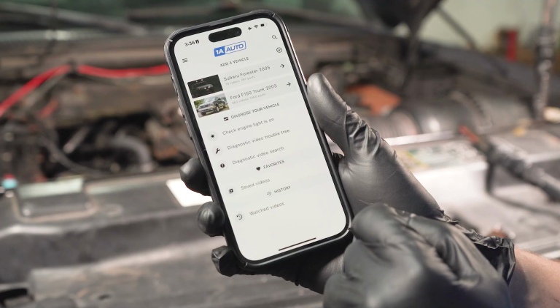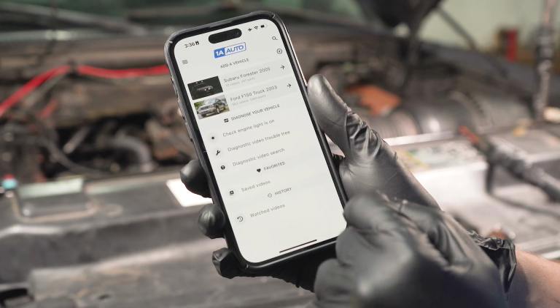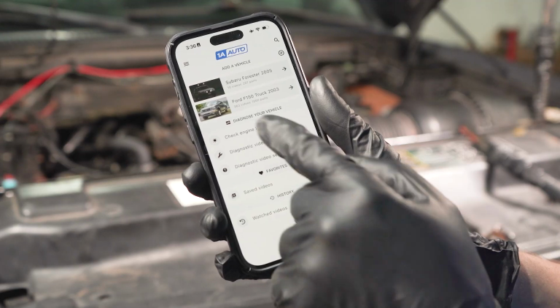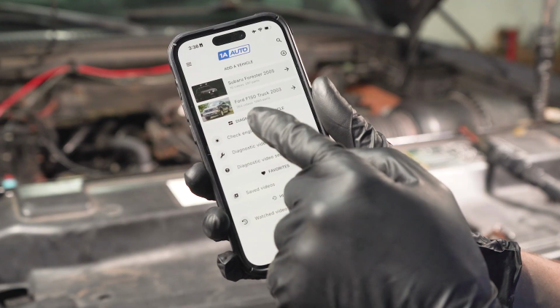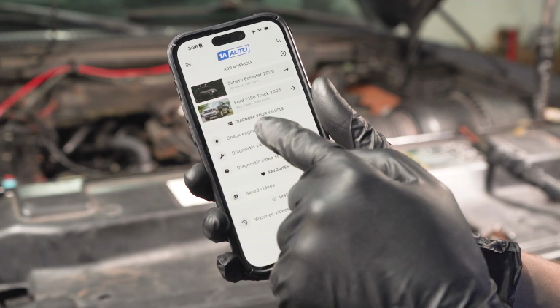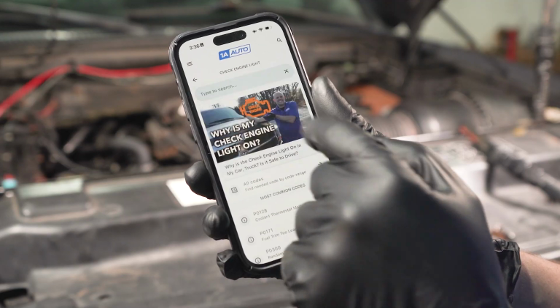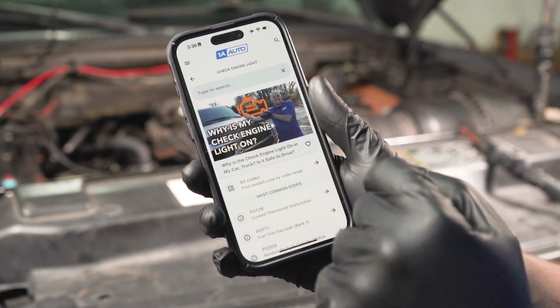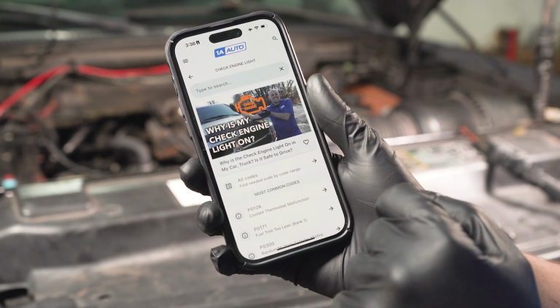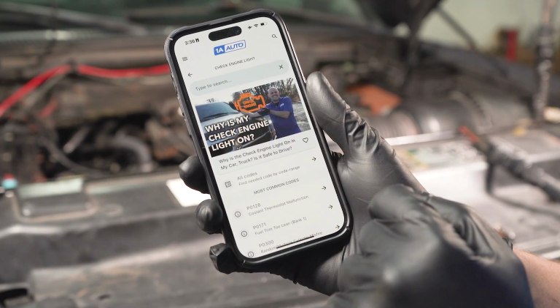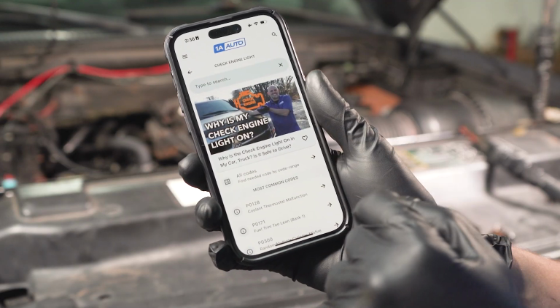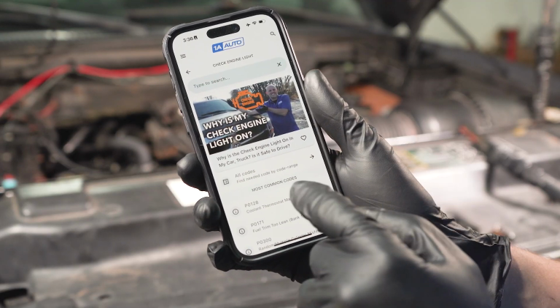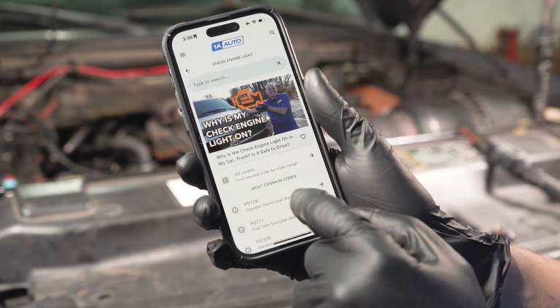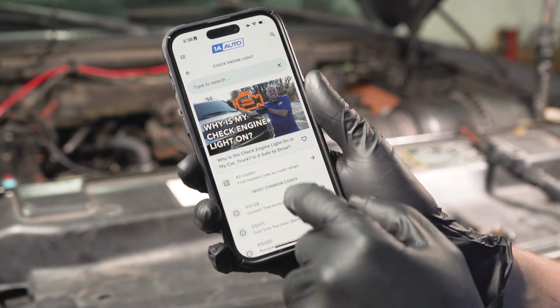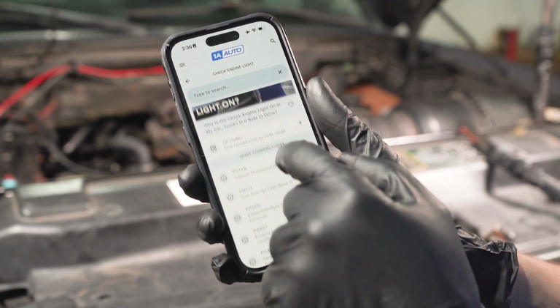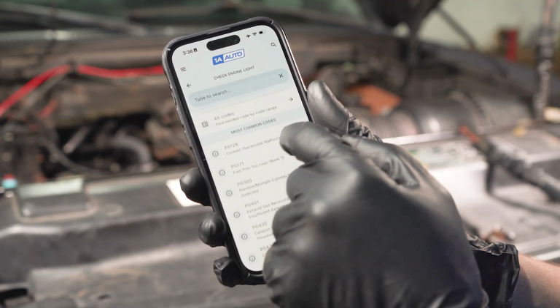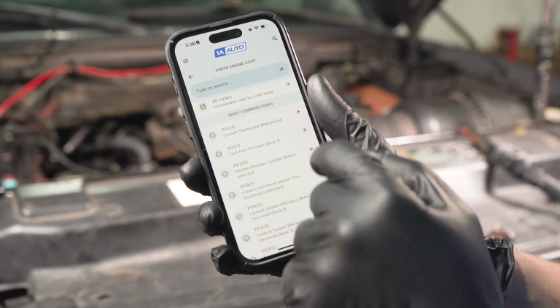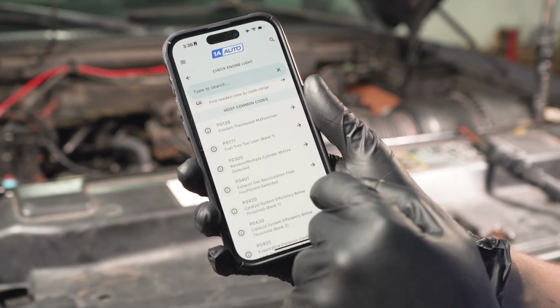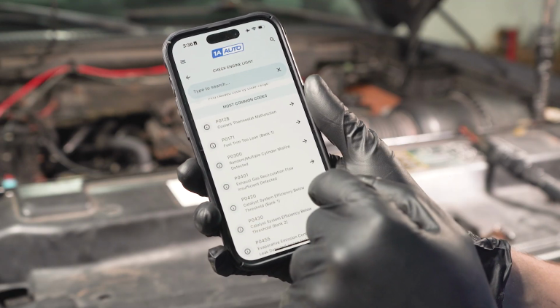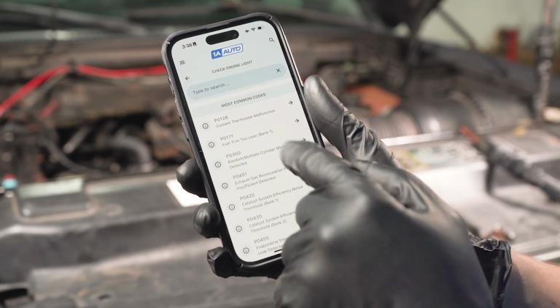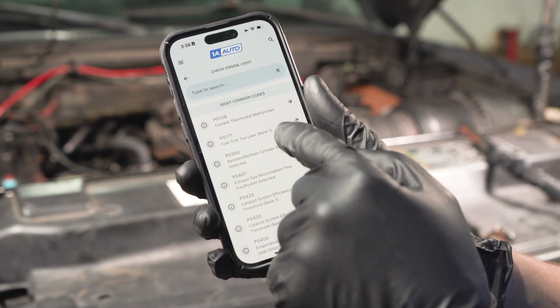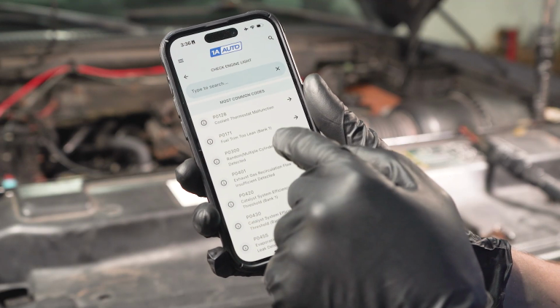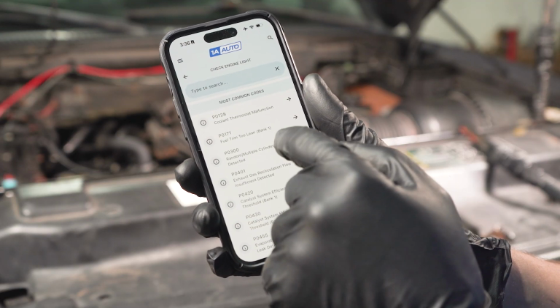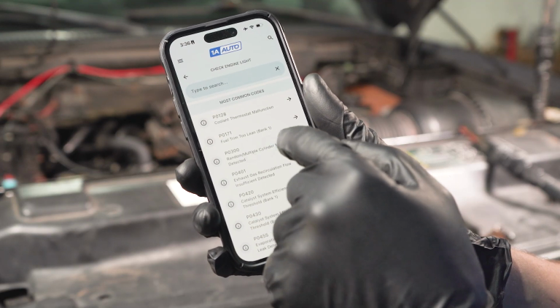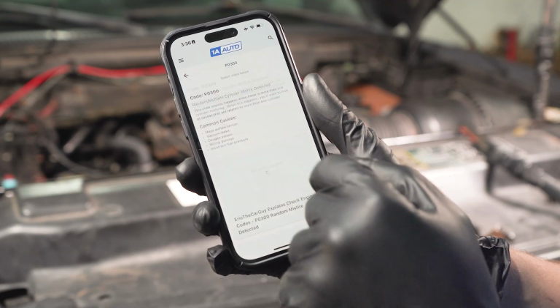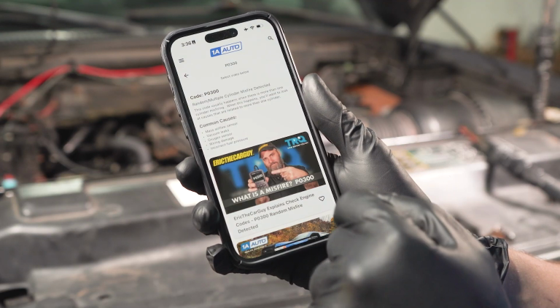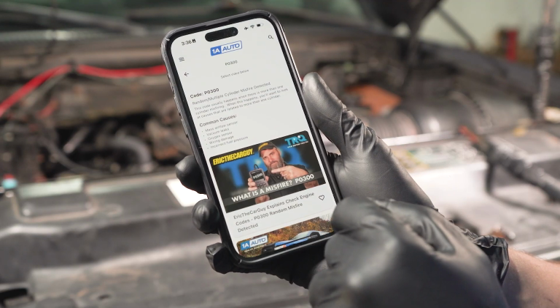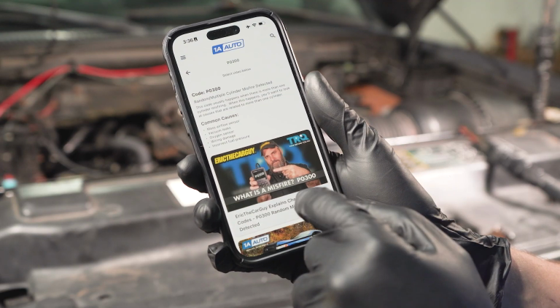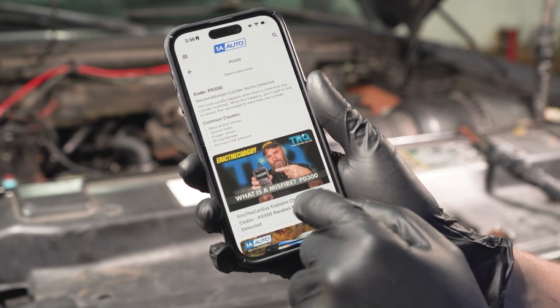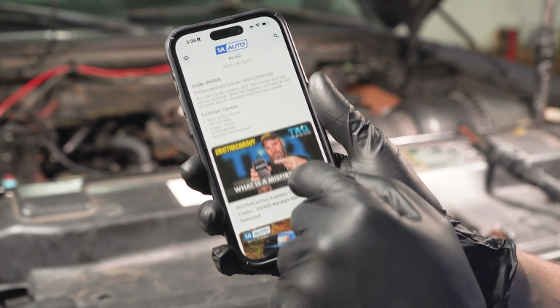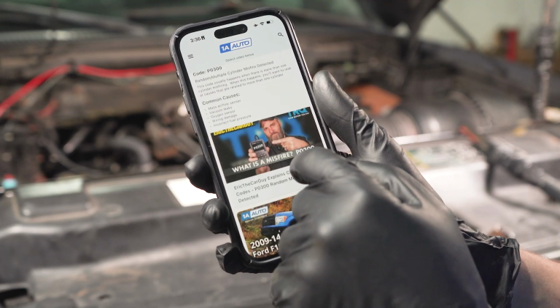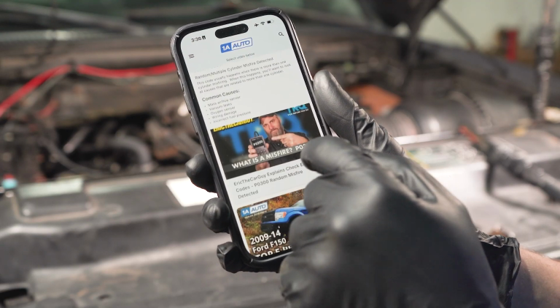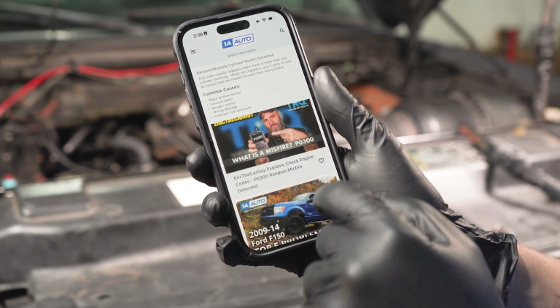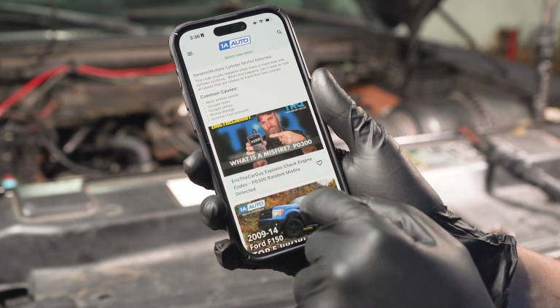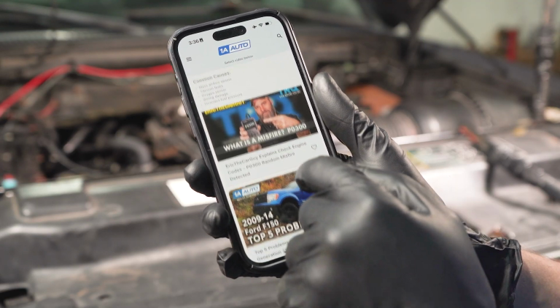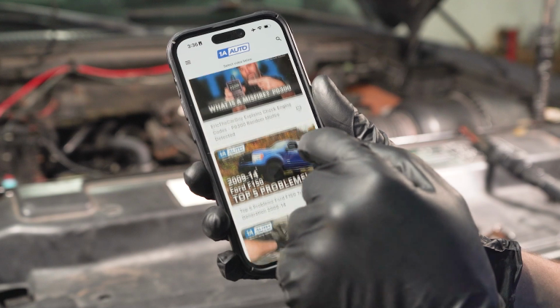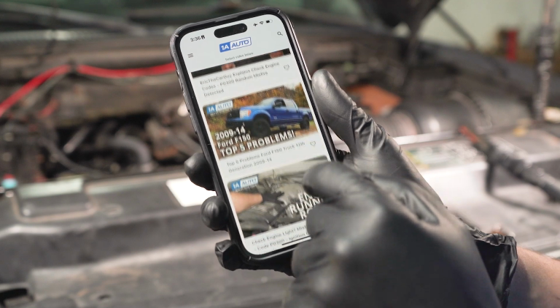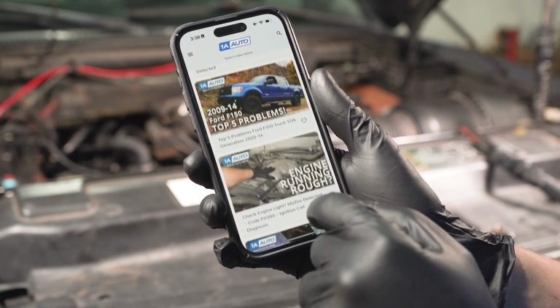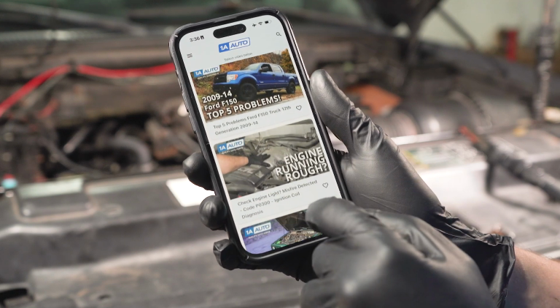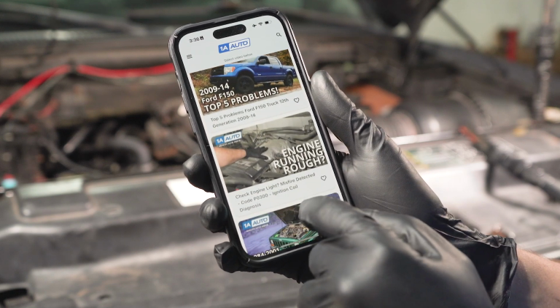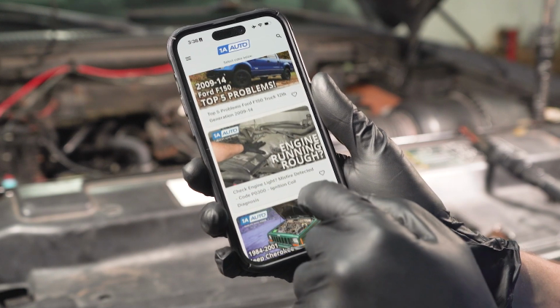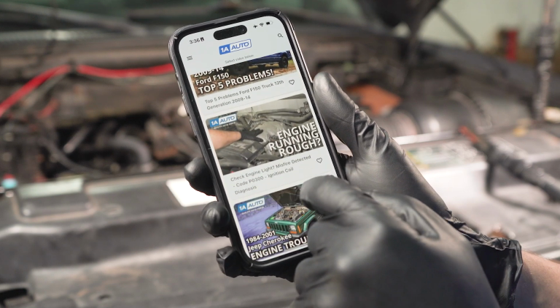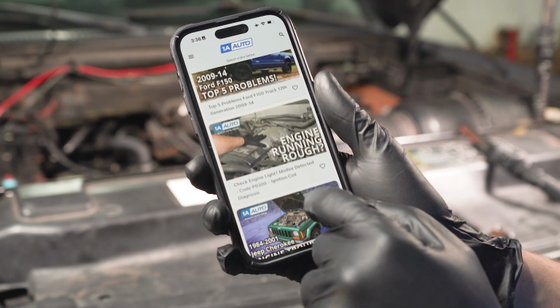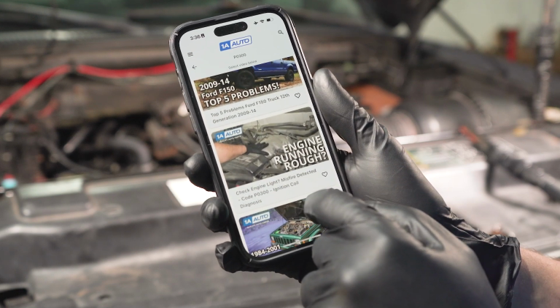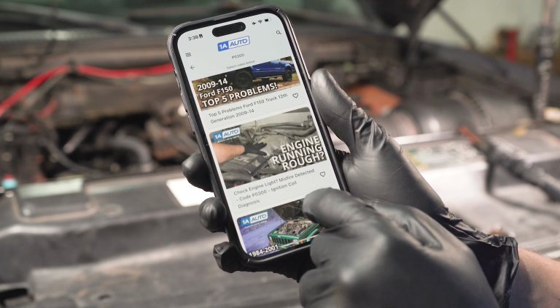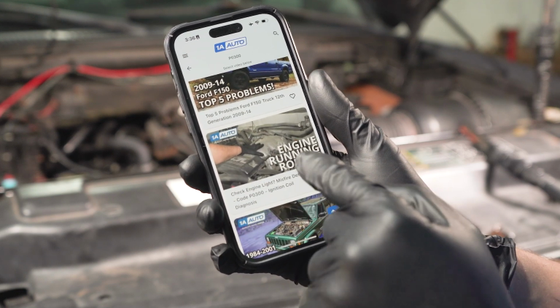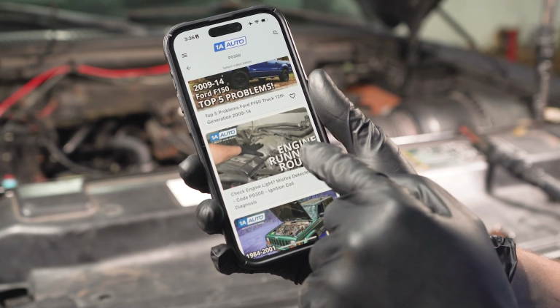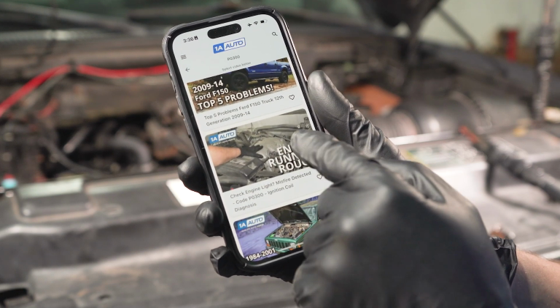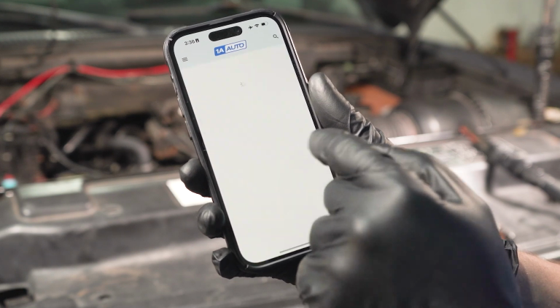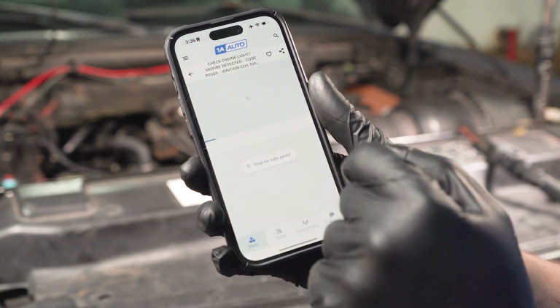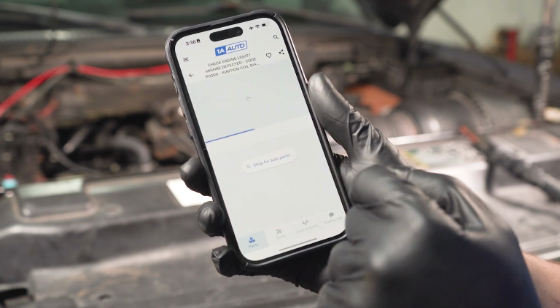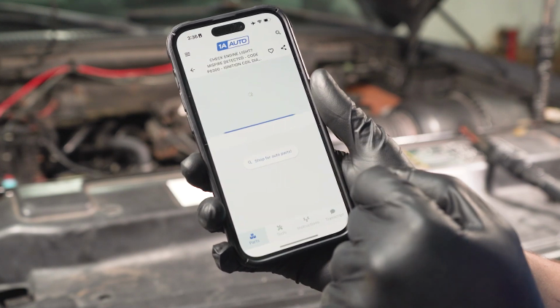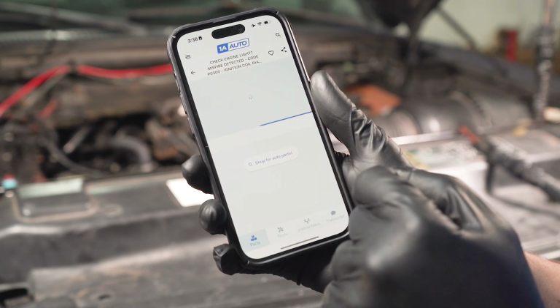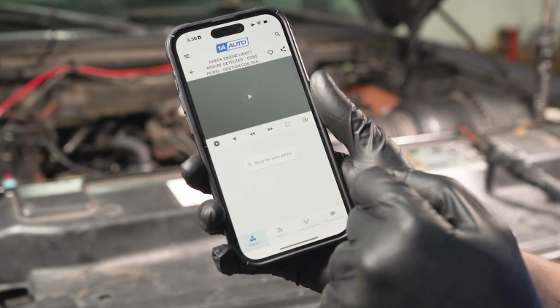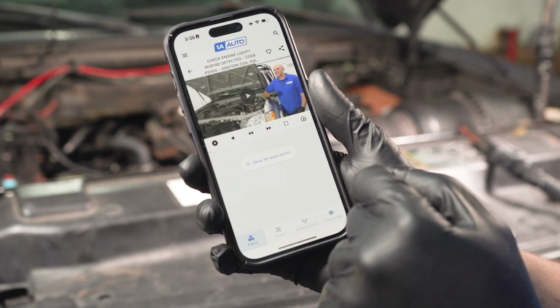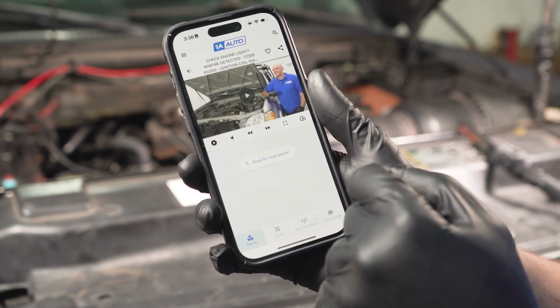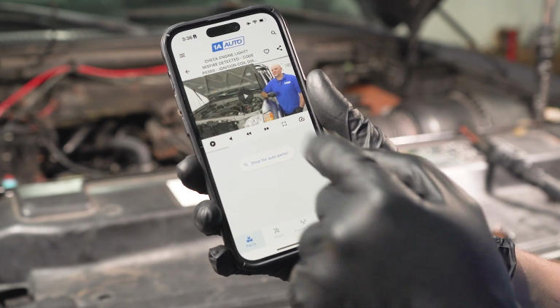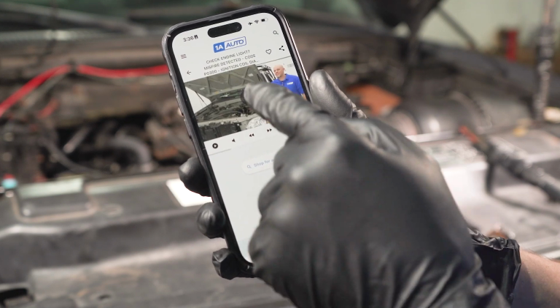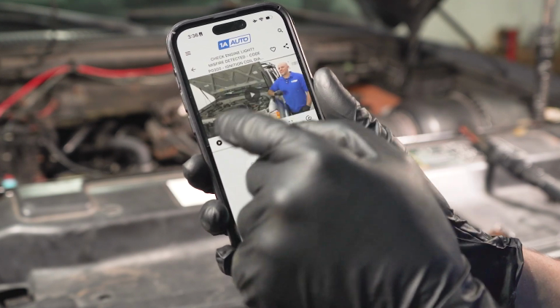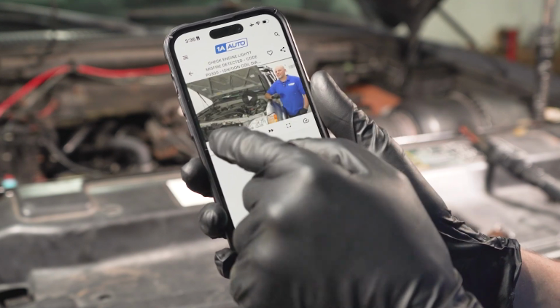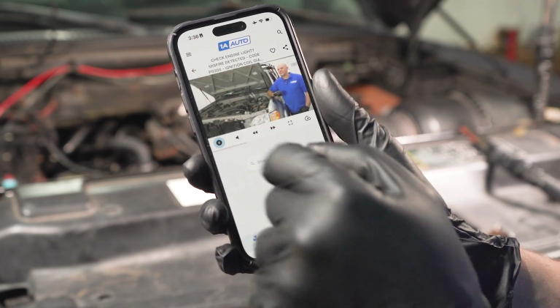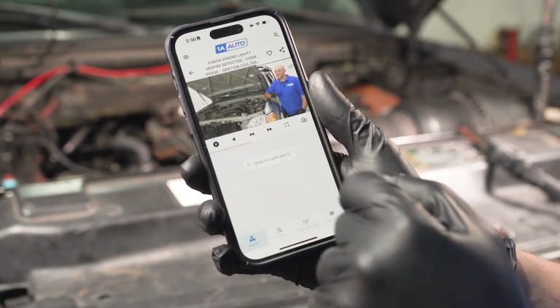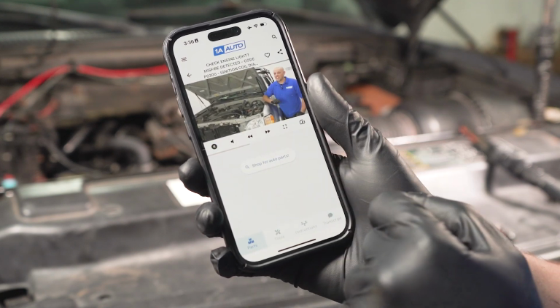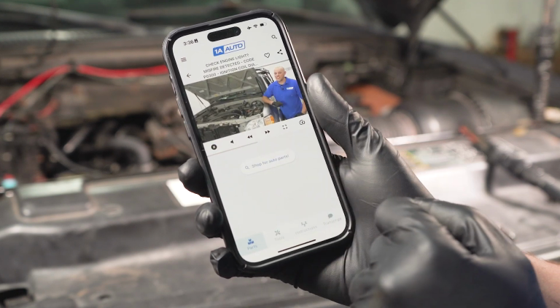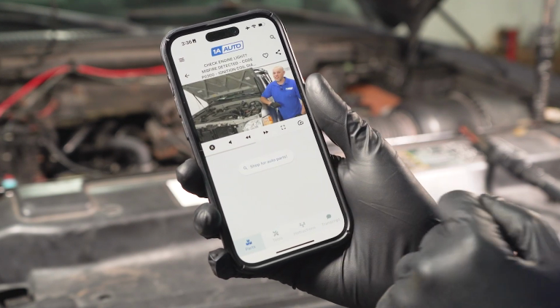If you want to take this one step further, download our diagnostic app, search for your trouble code, and you'll find some related videos that should help you find a solution.